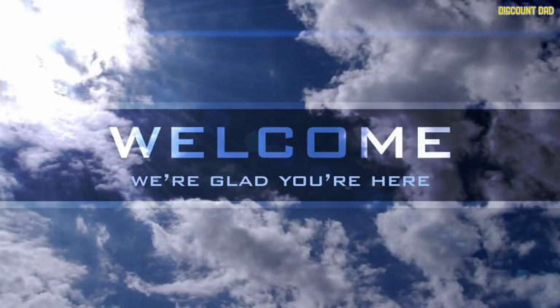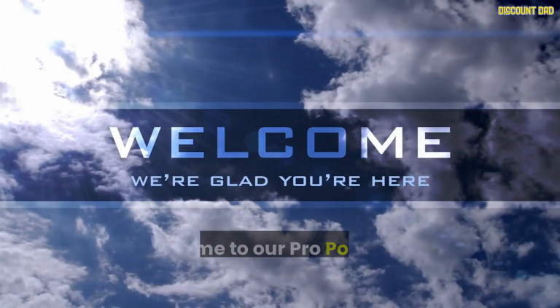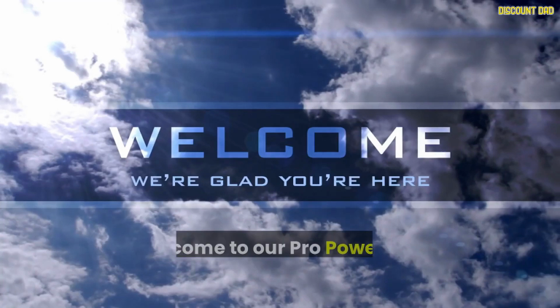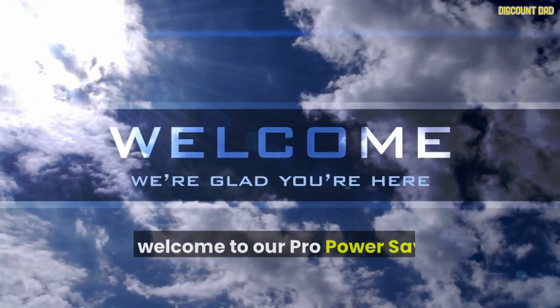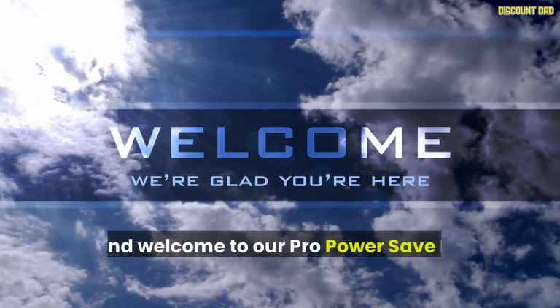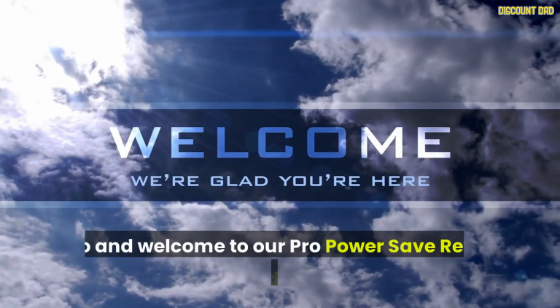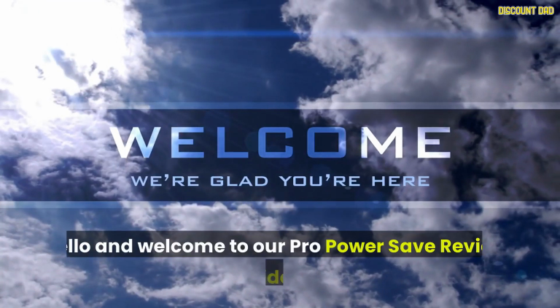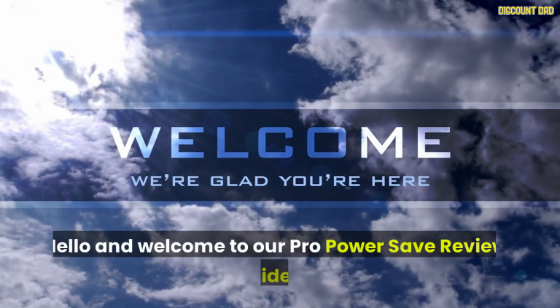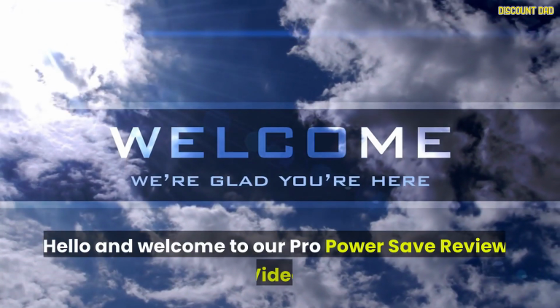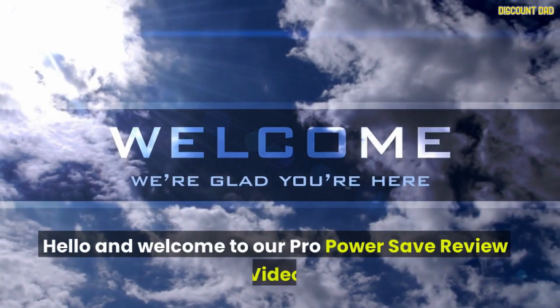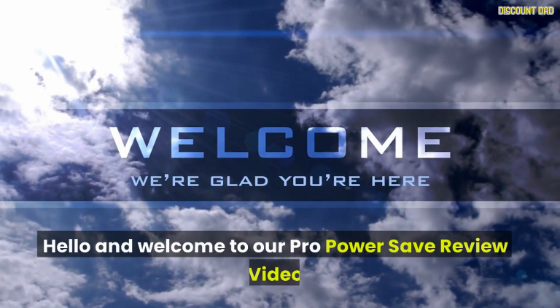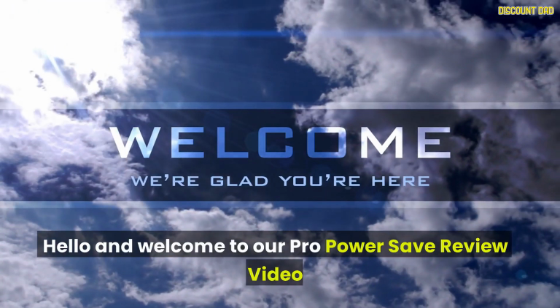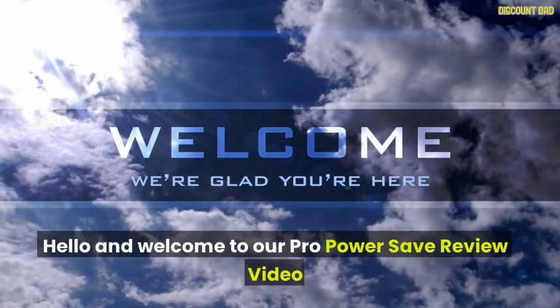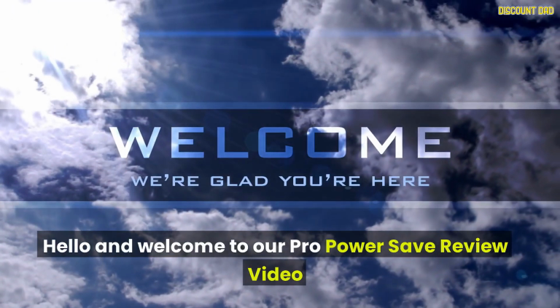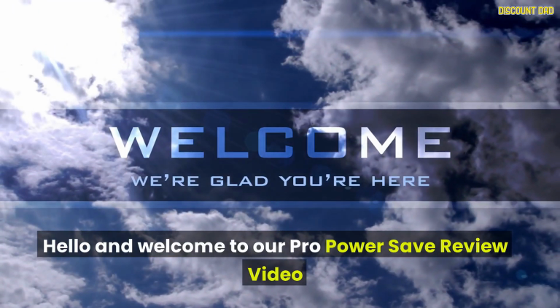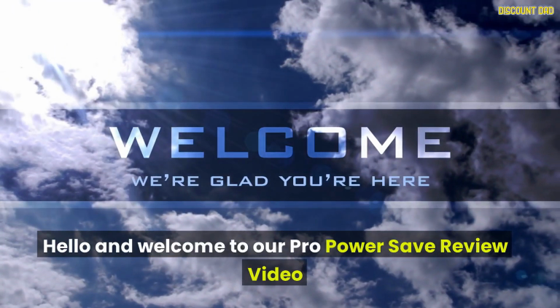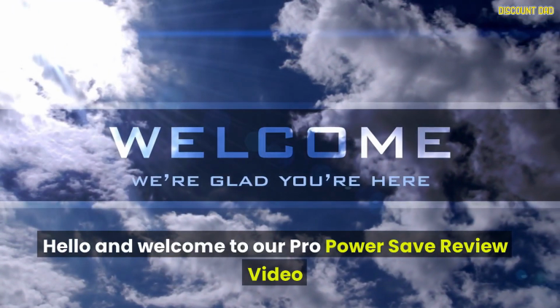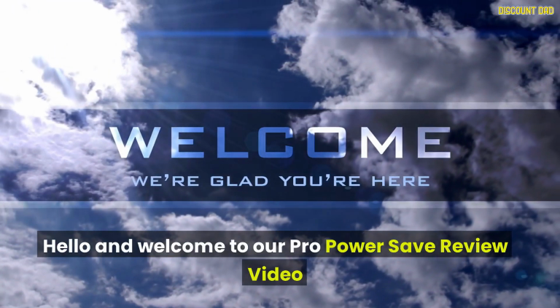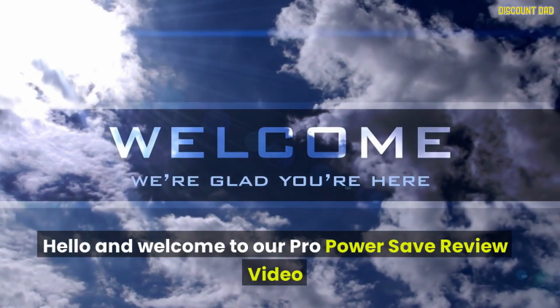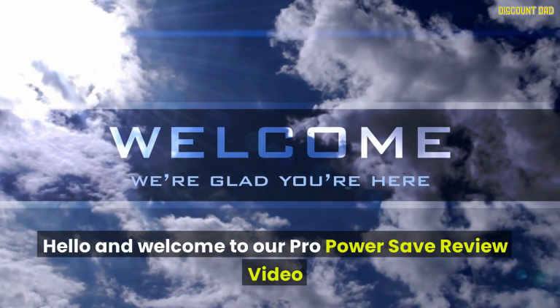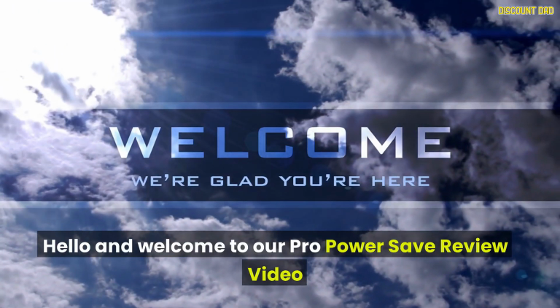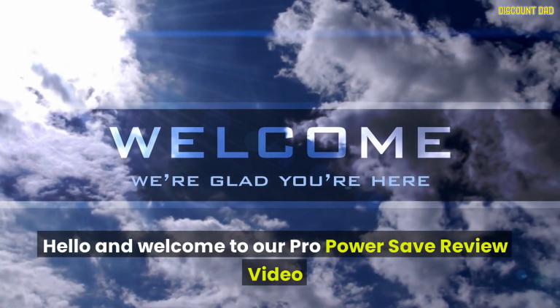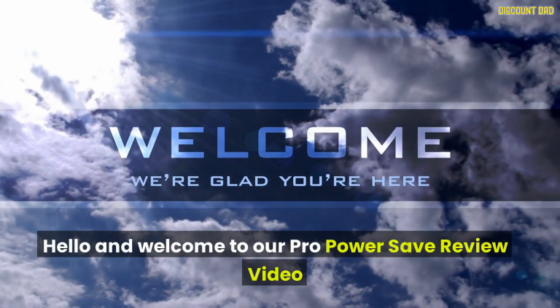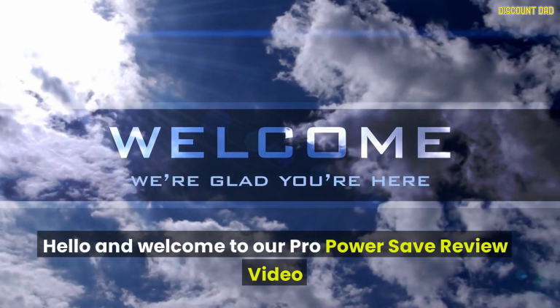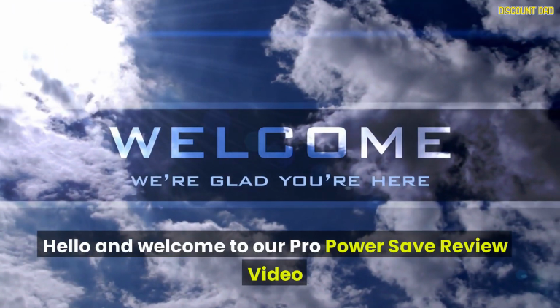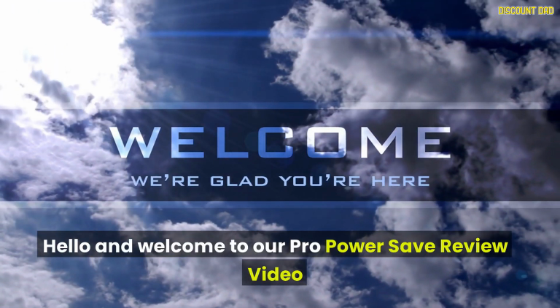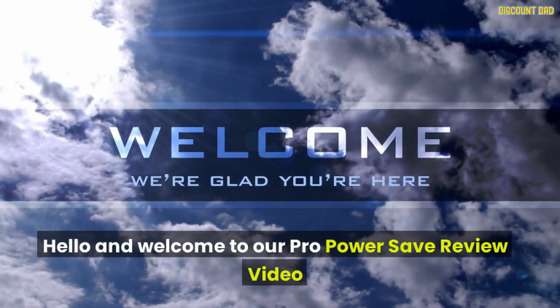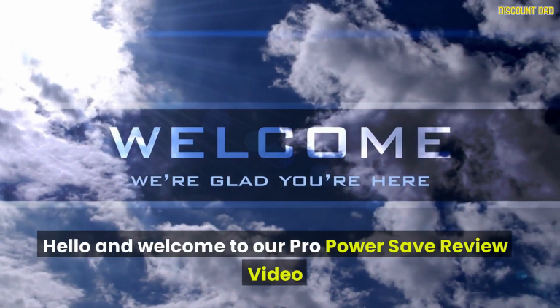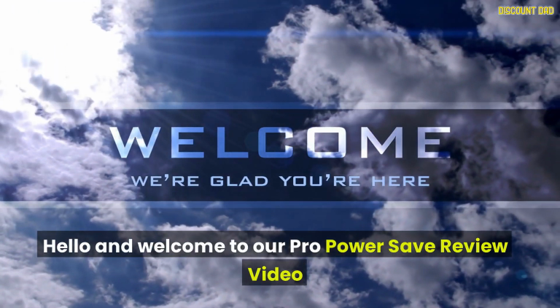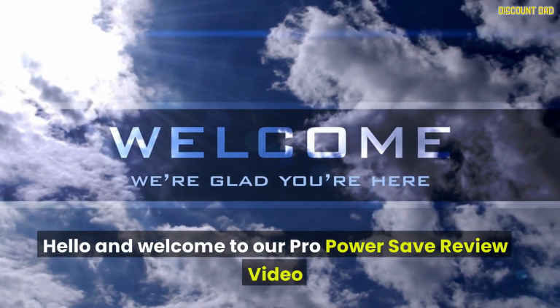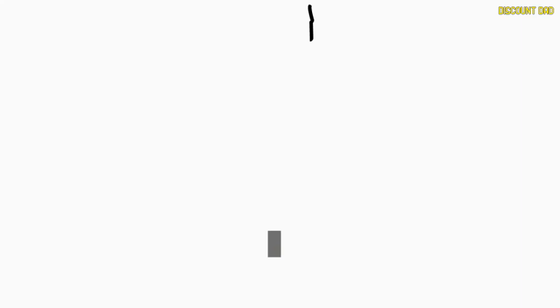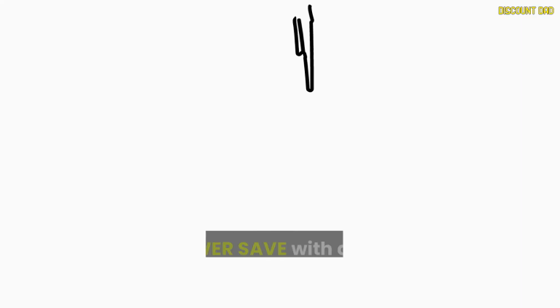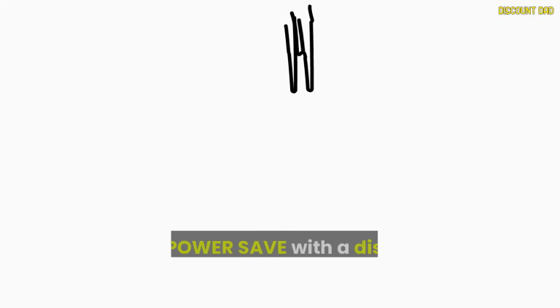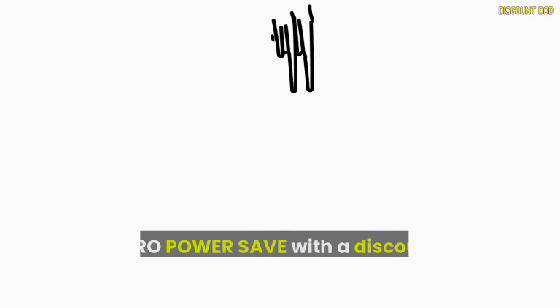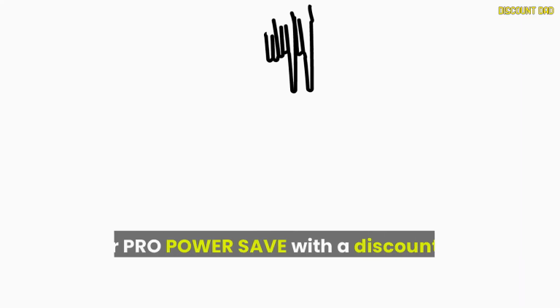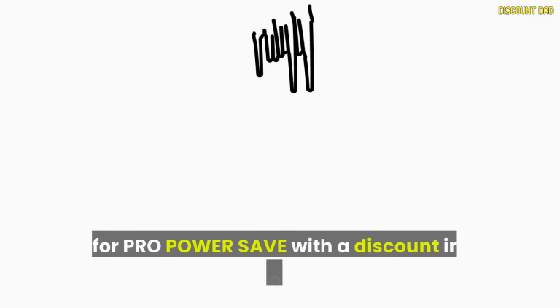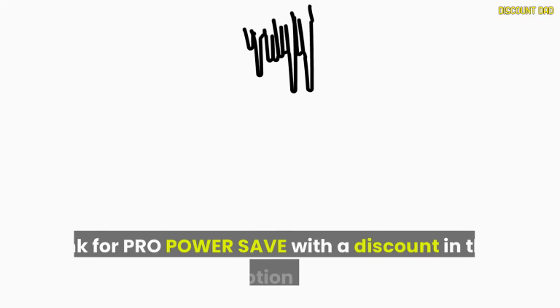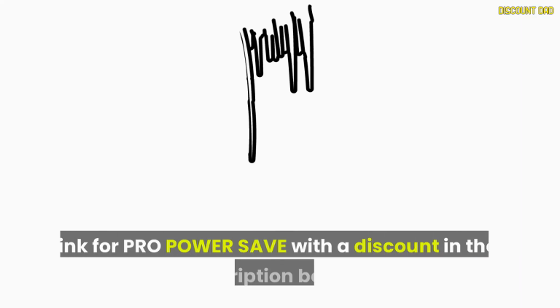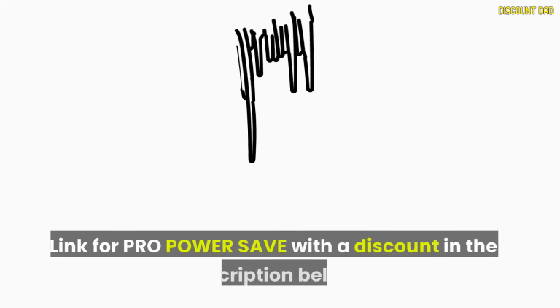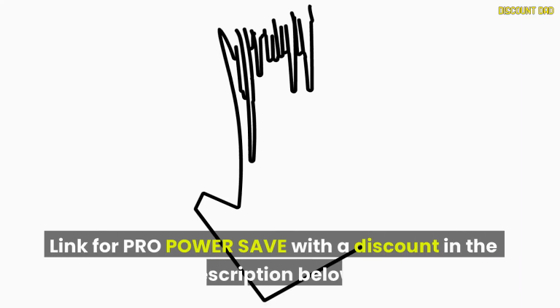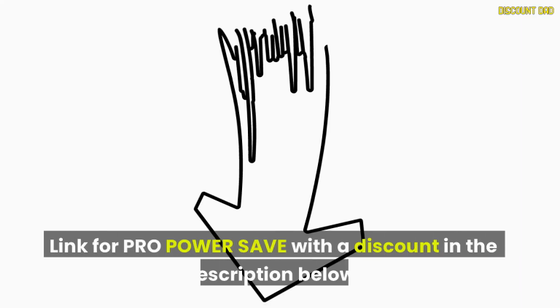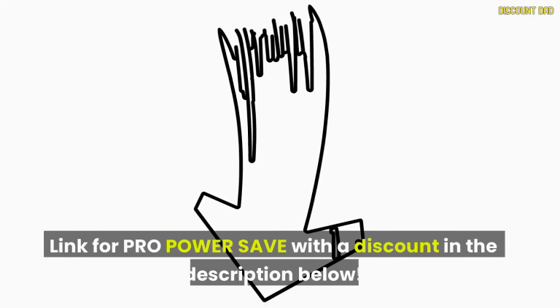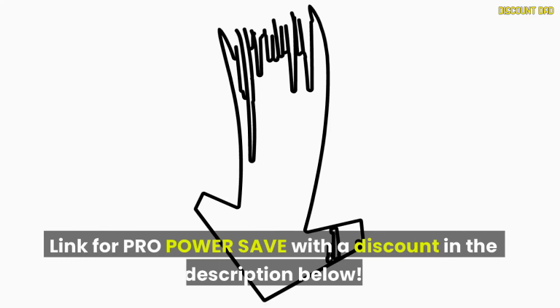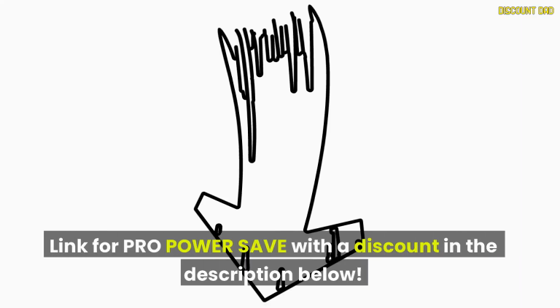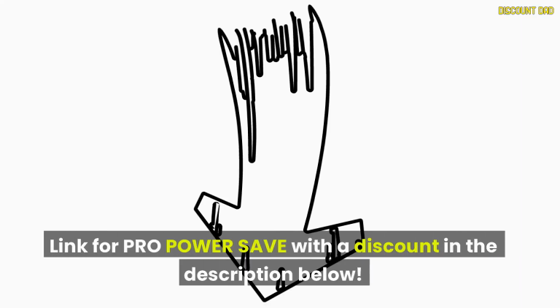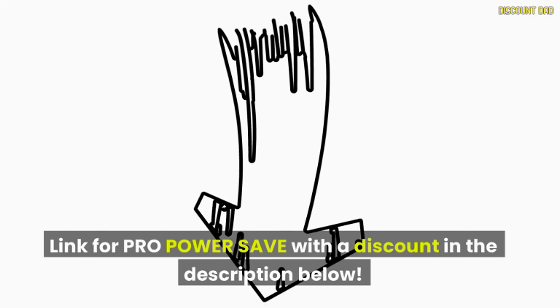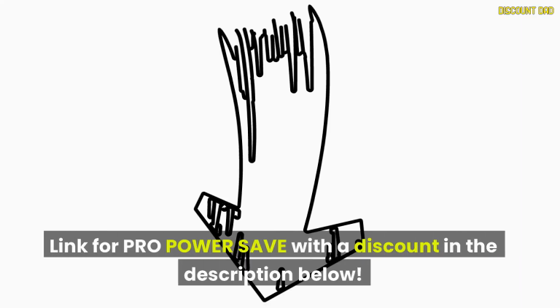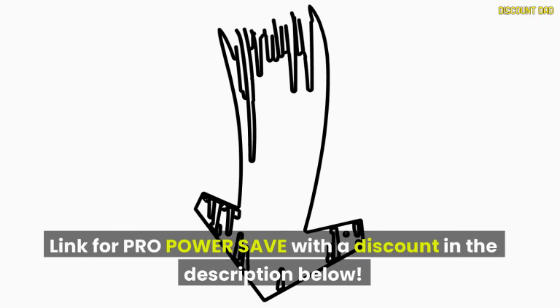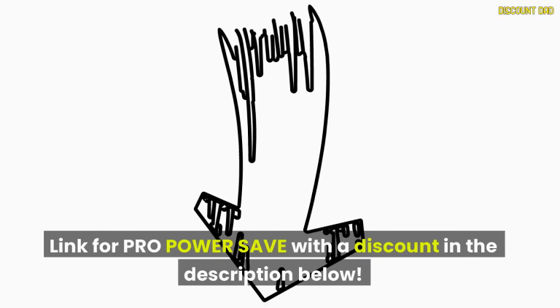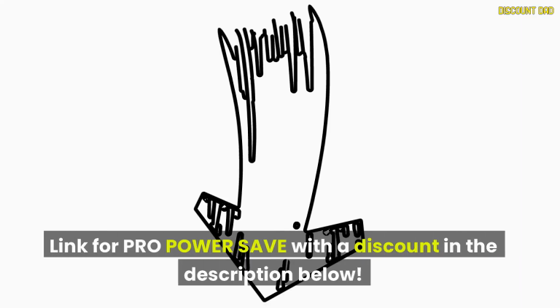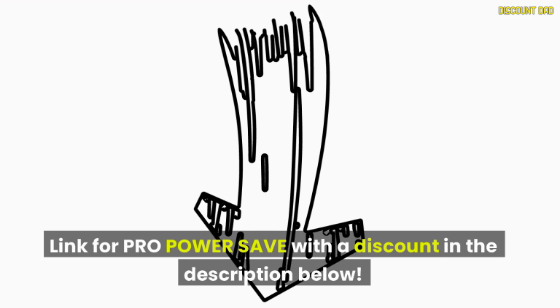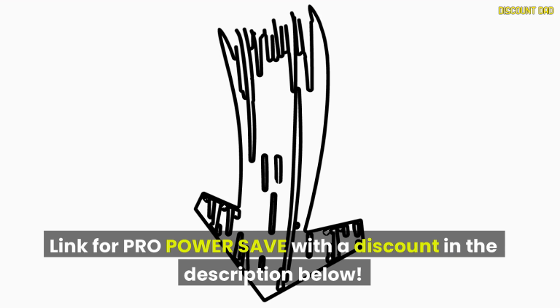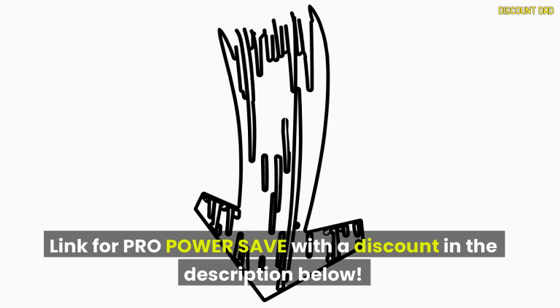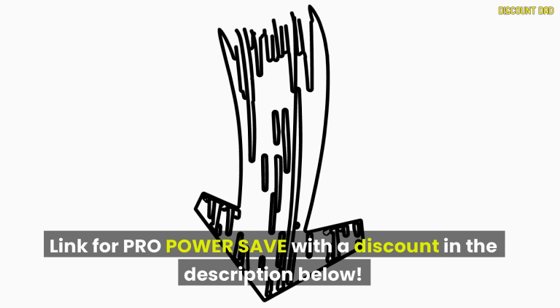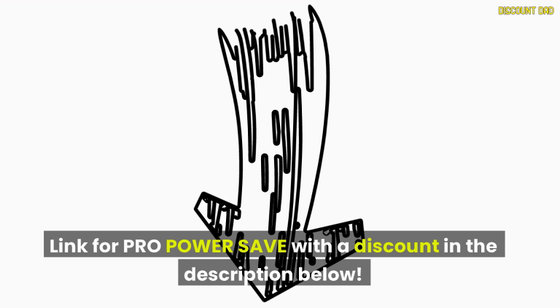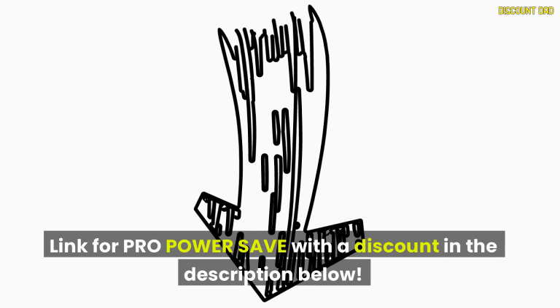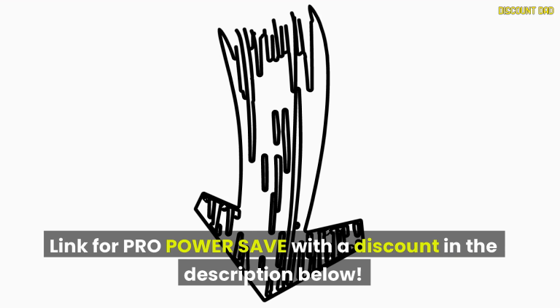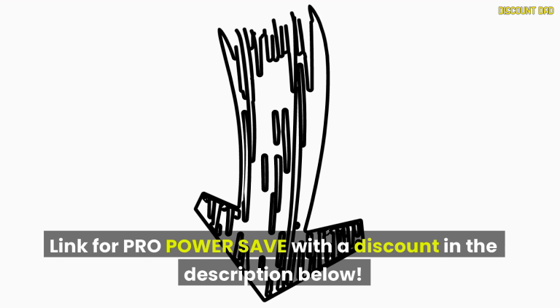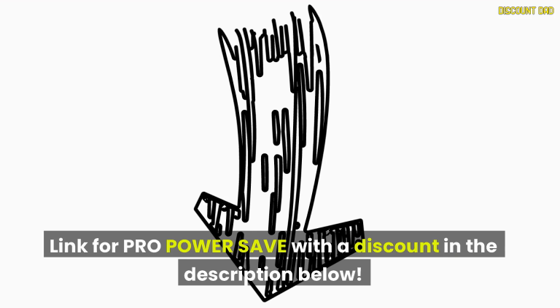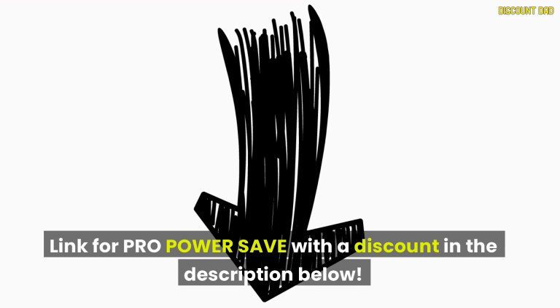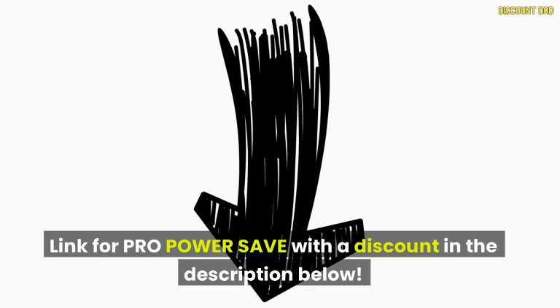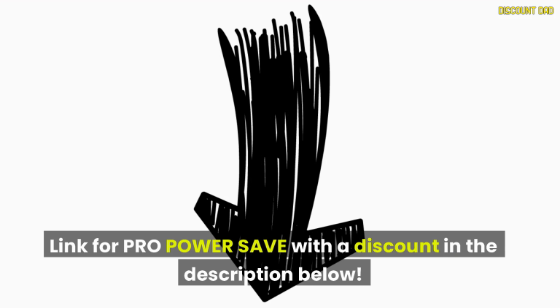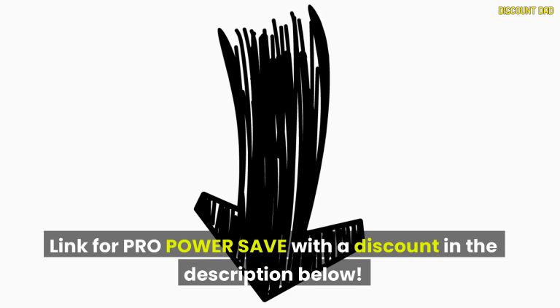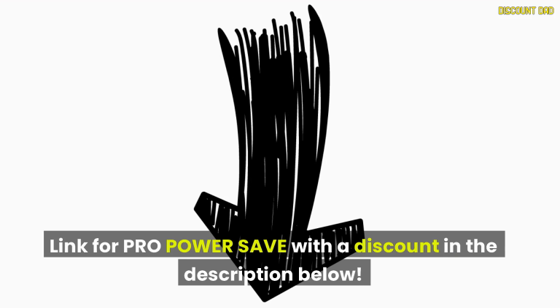Hello and welcome to our Pro Power Save review video. Link for Pro Power Save with a discount in the description below.